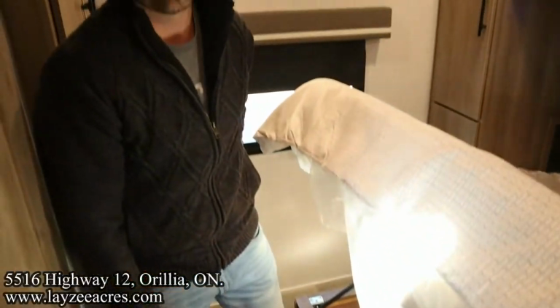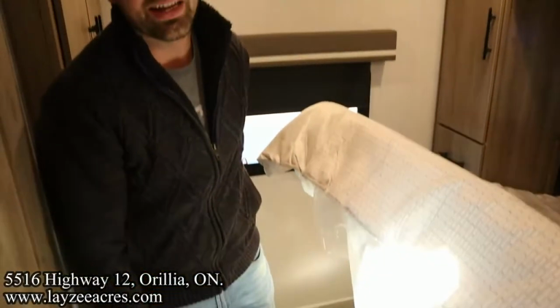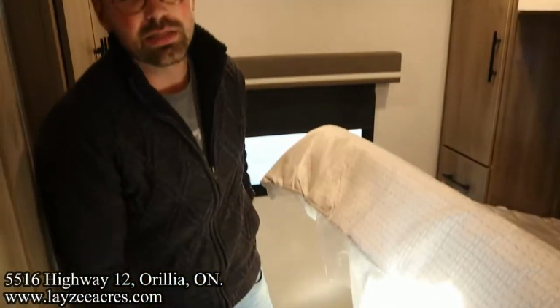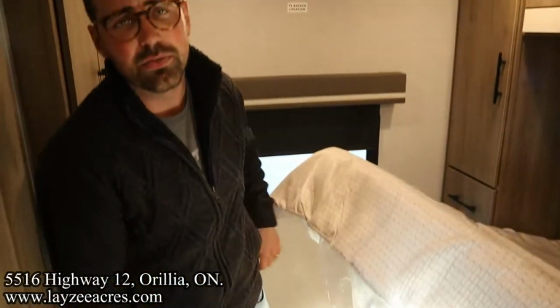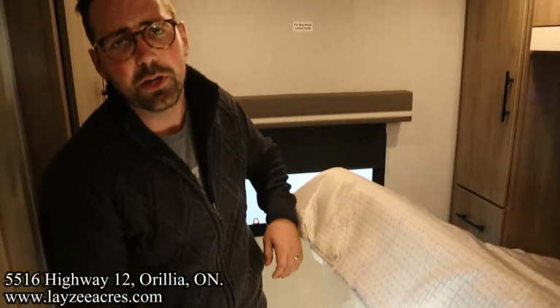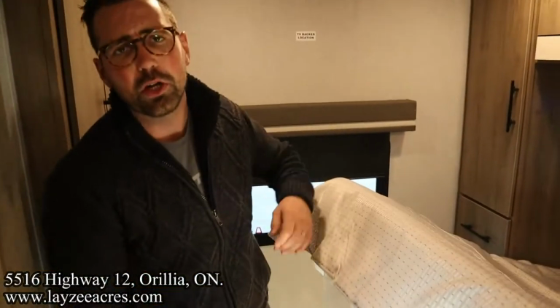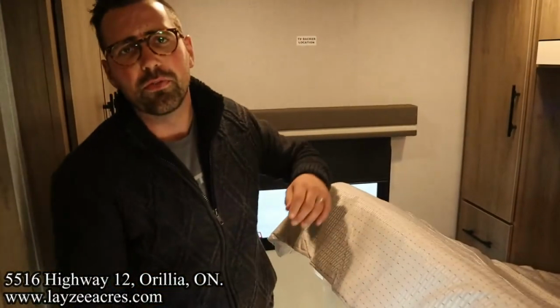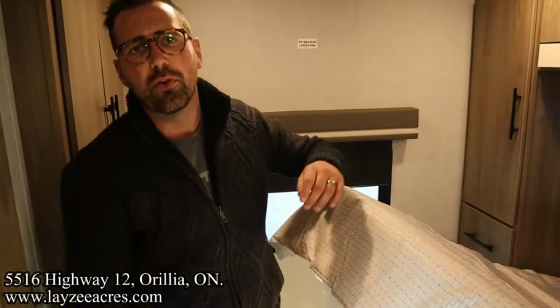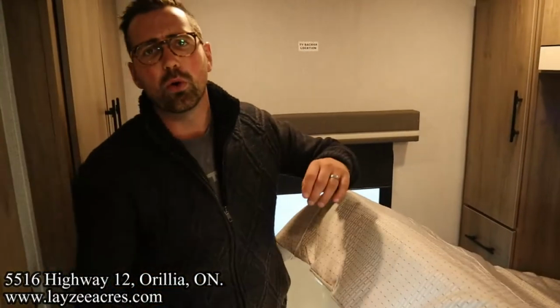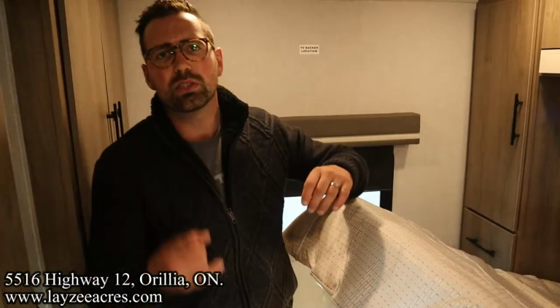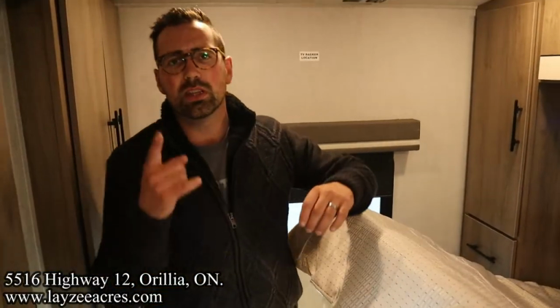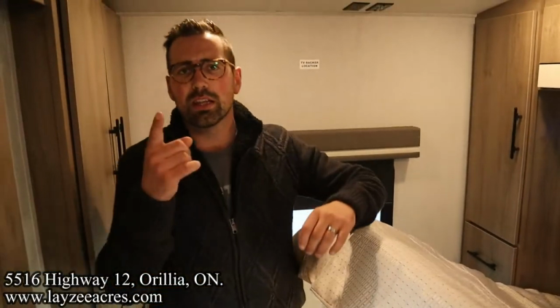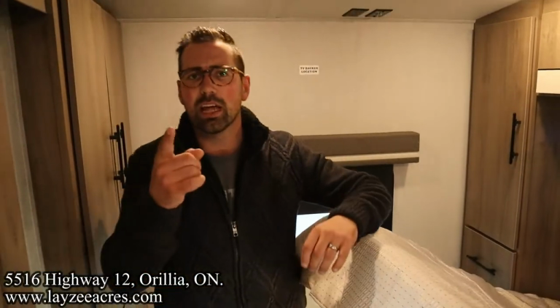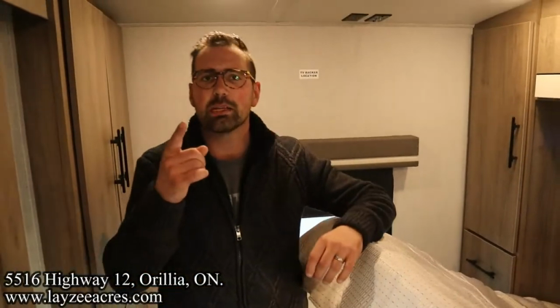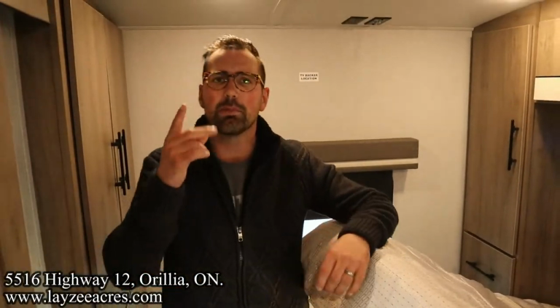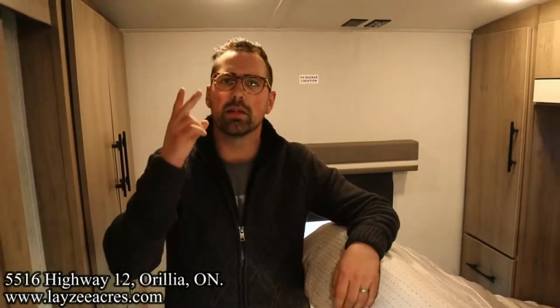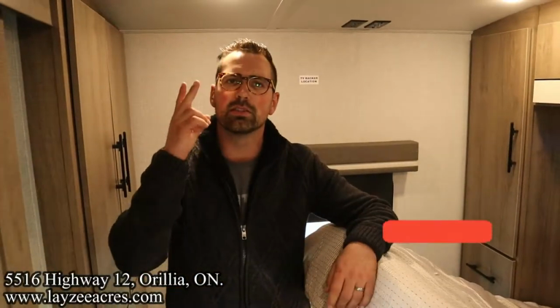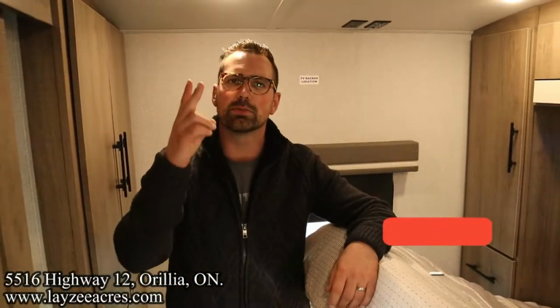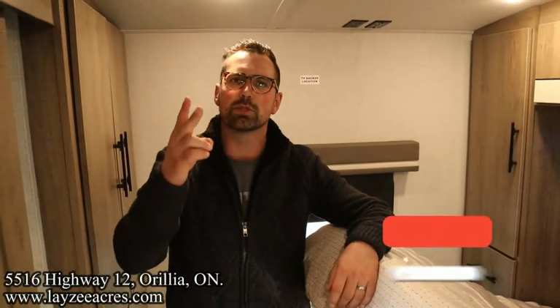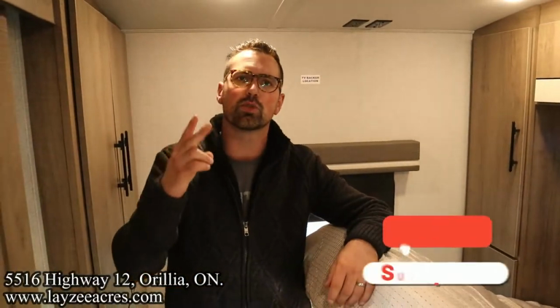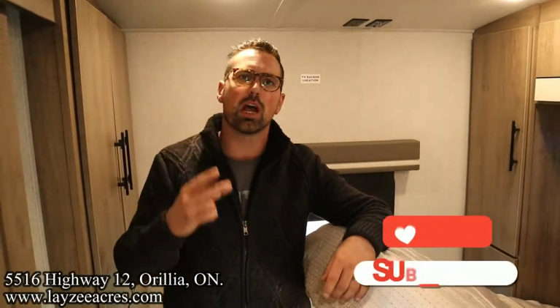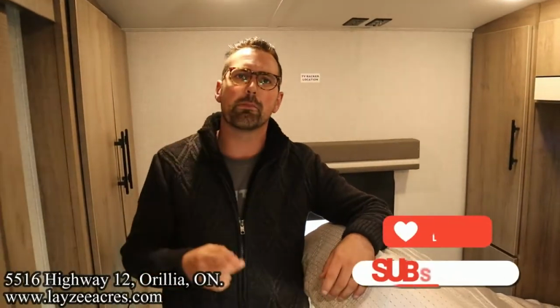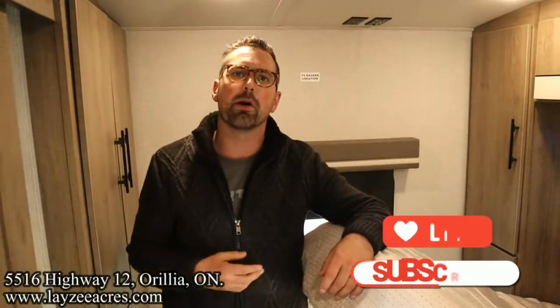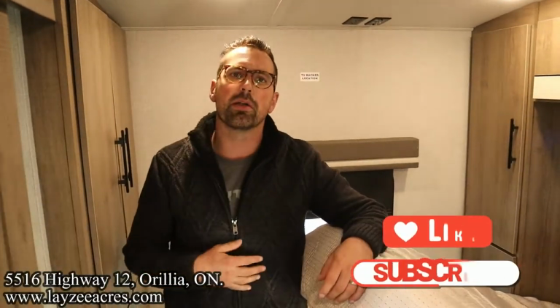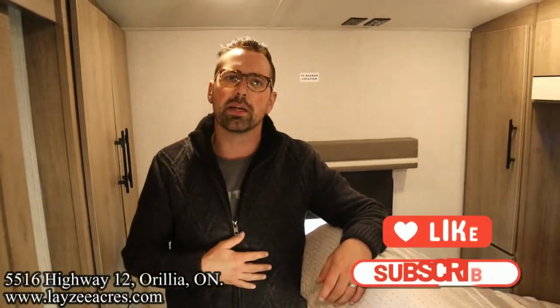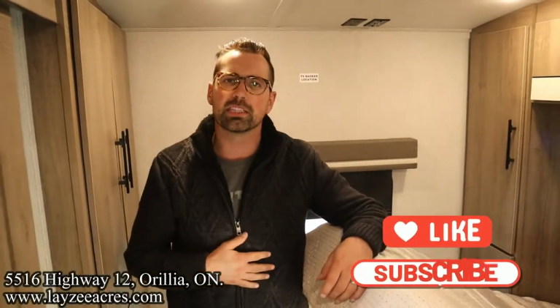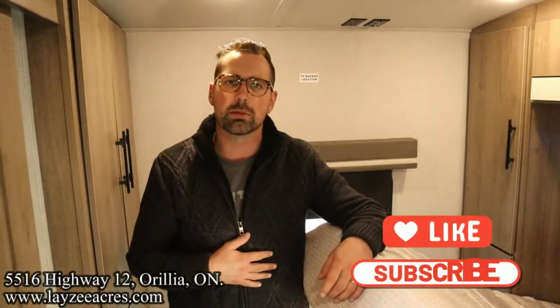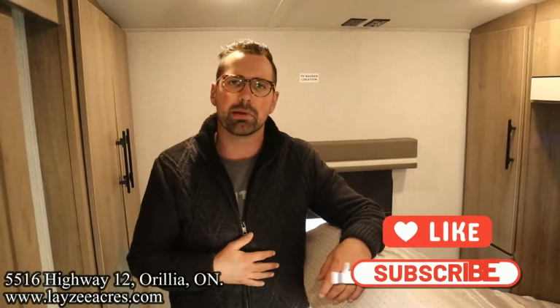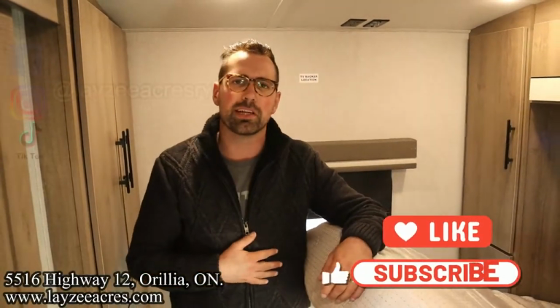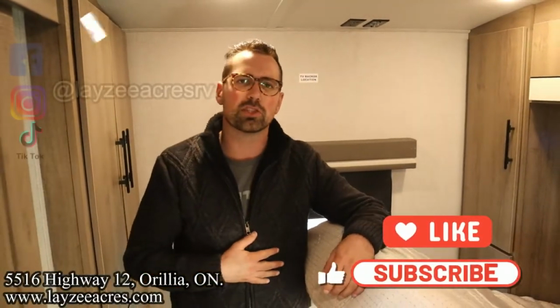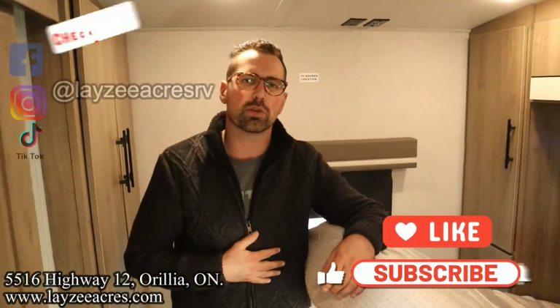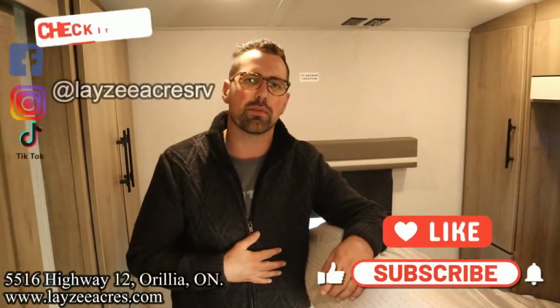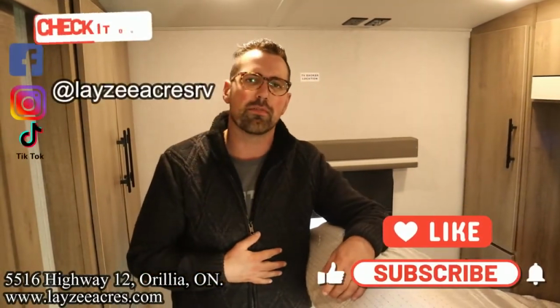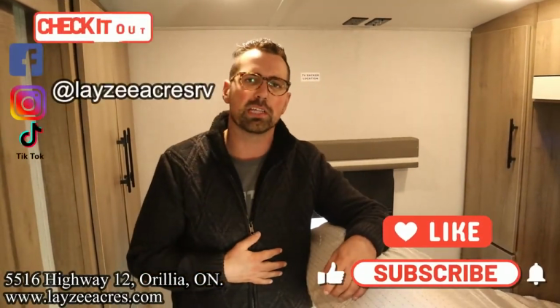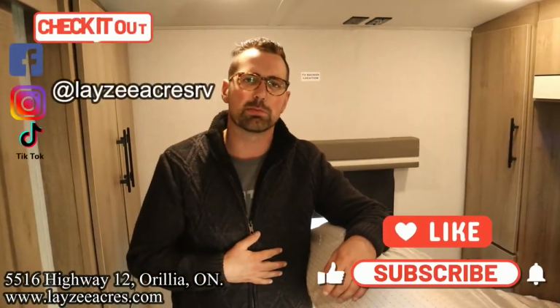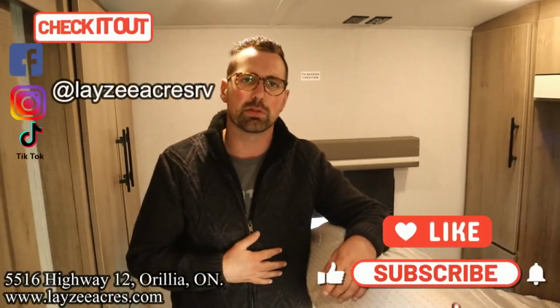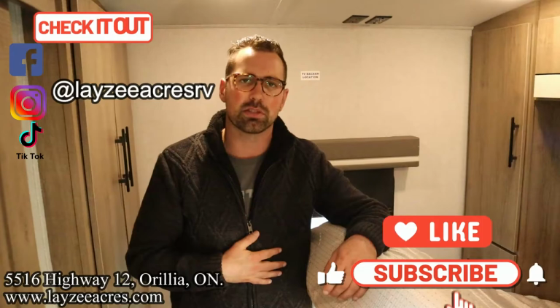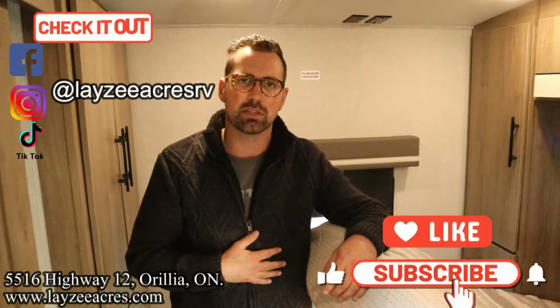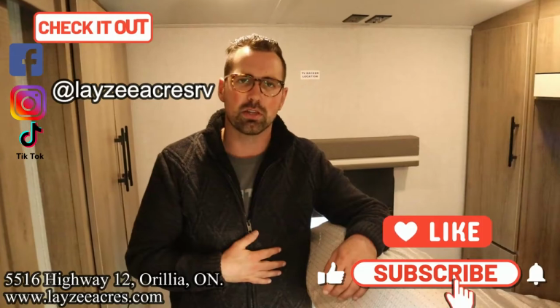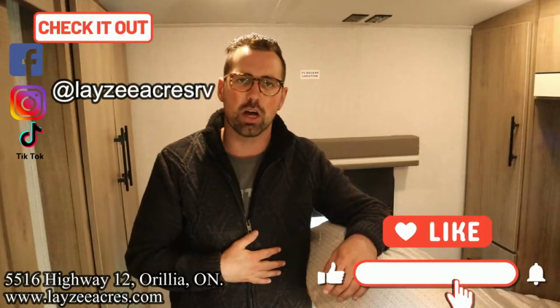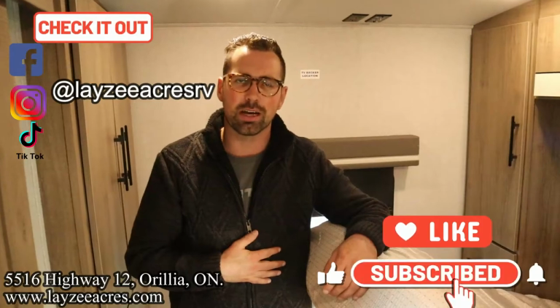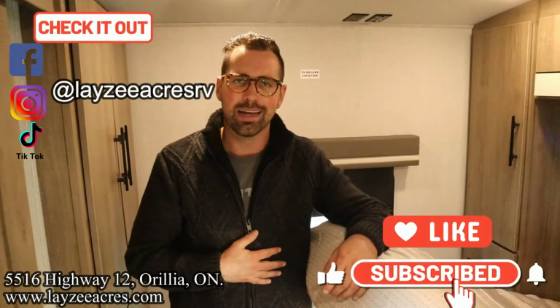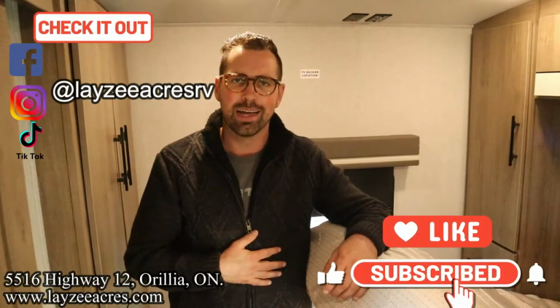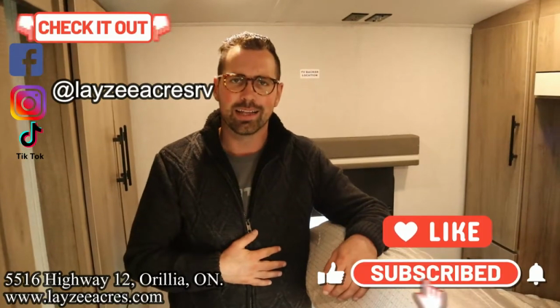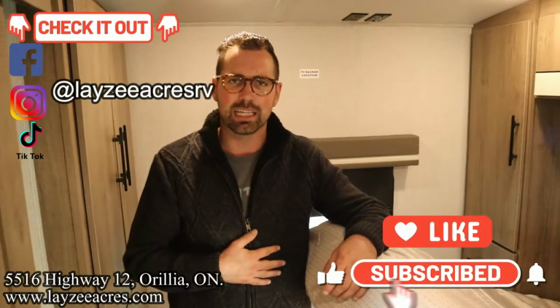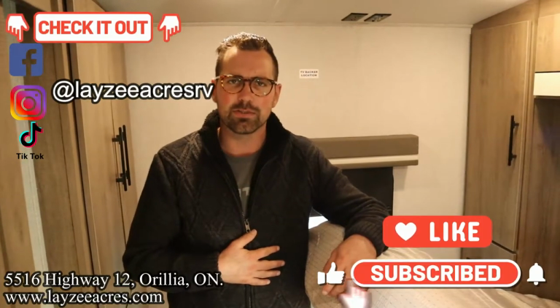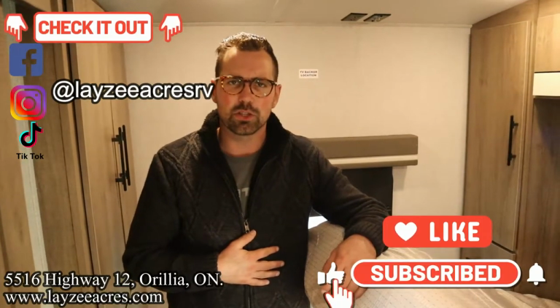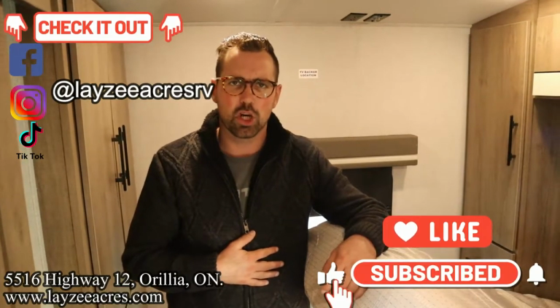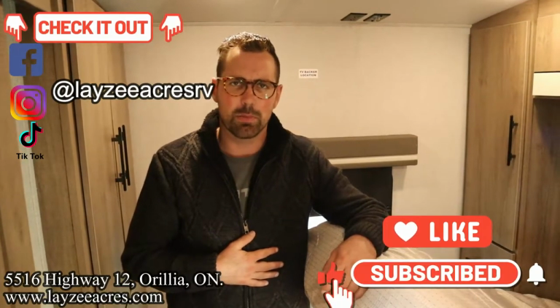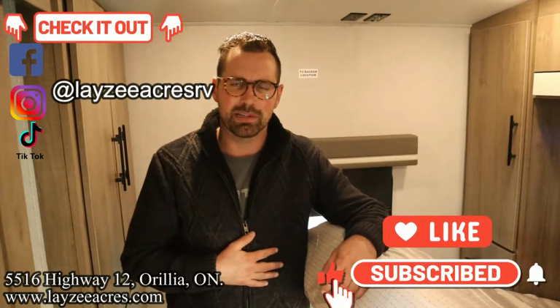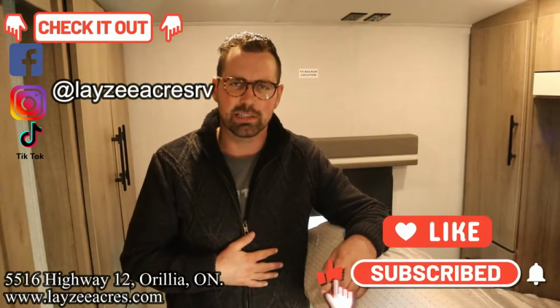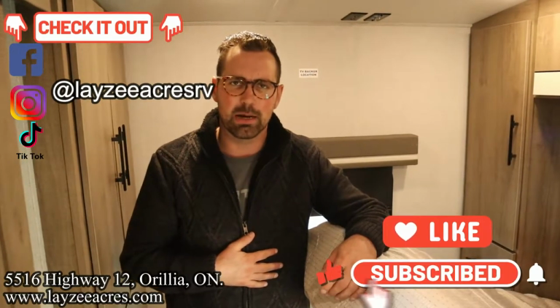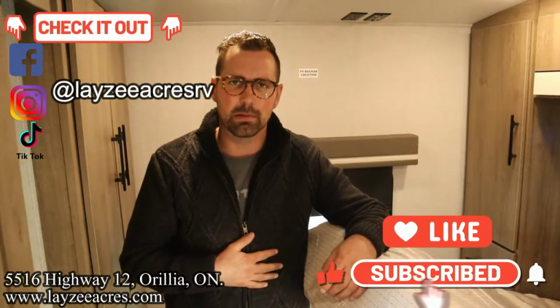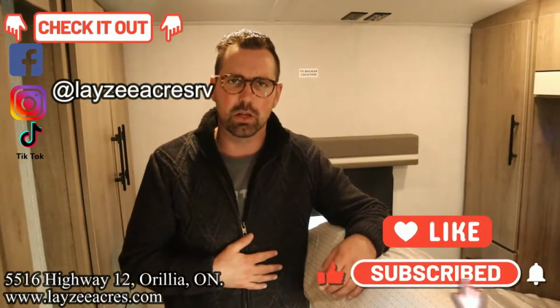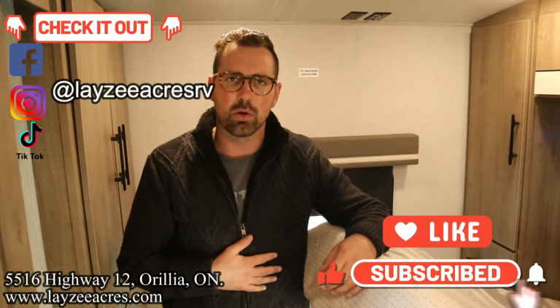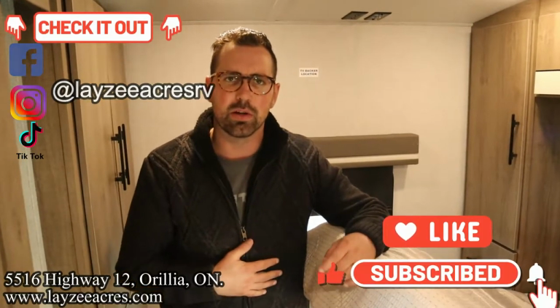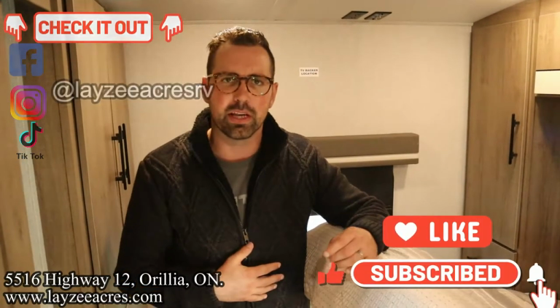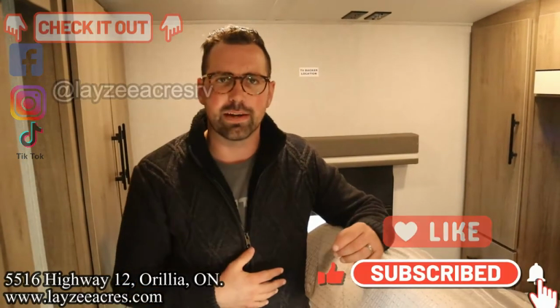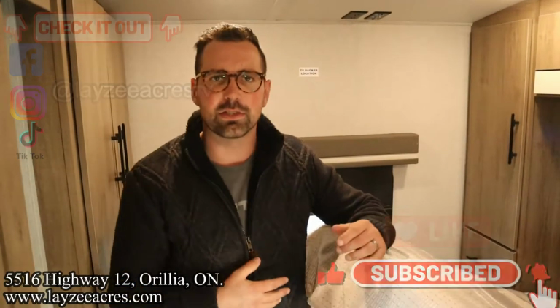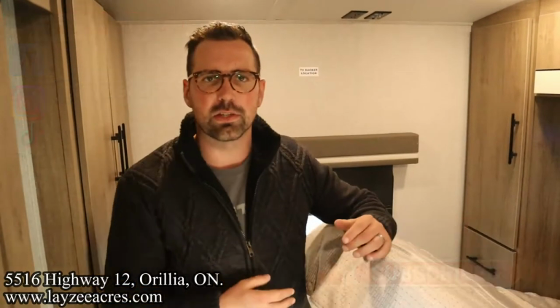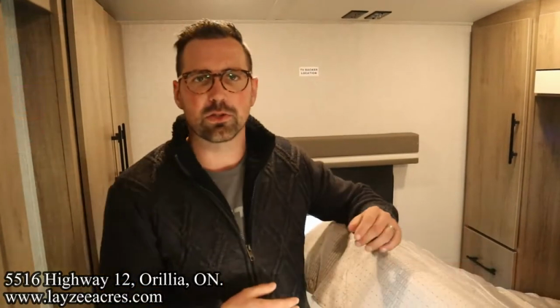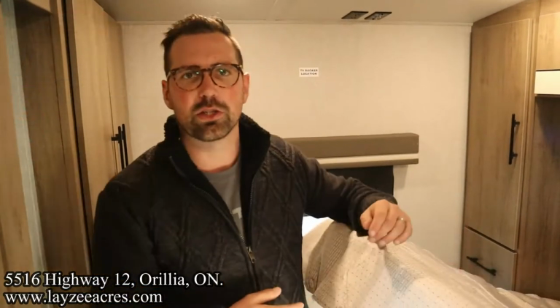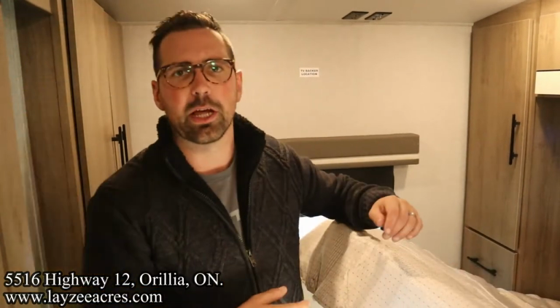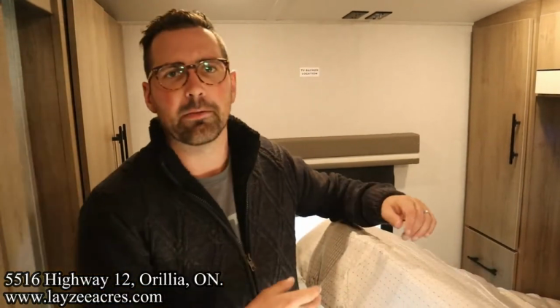That's the video, folks. Hit the like button, subscribe button. Hit us up on Instagram, Facebook, and TikTok. Leave us a comment down below and have yourself a good day.